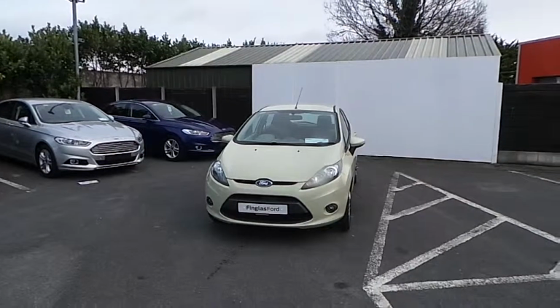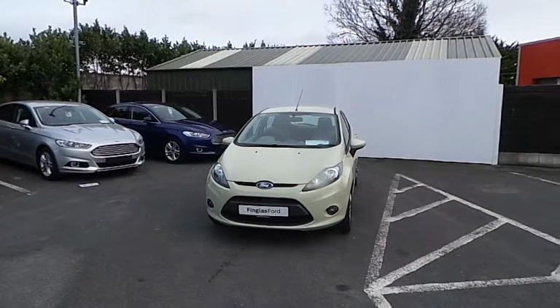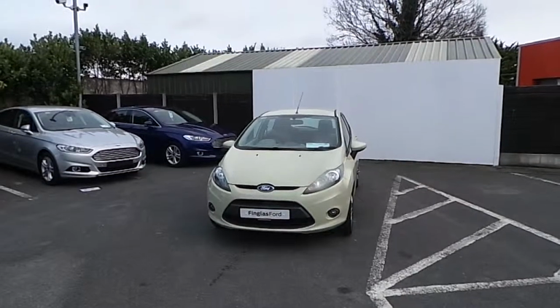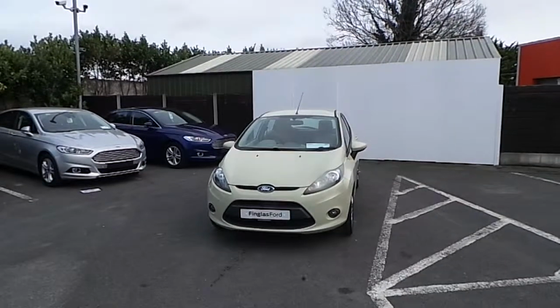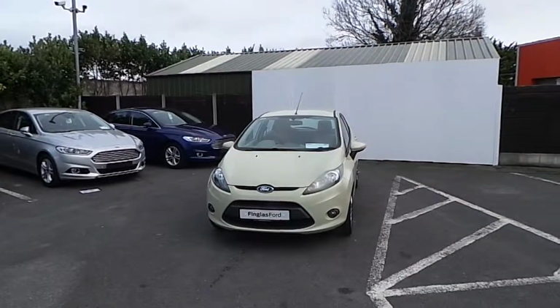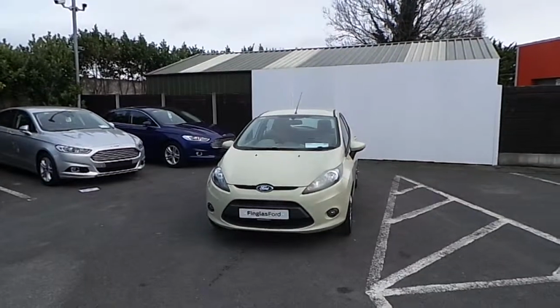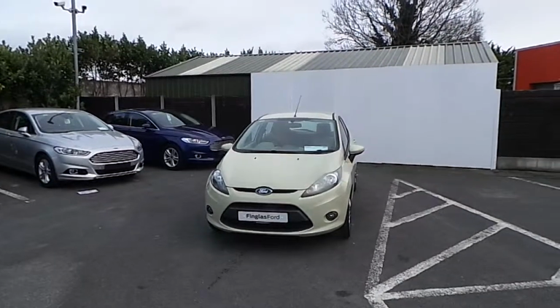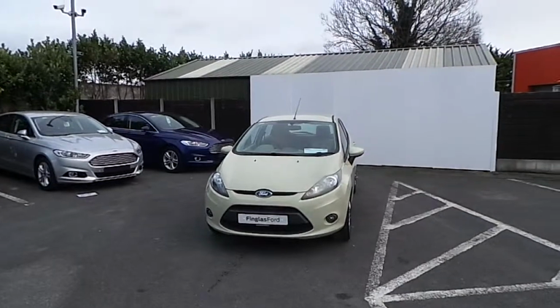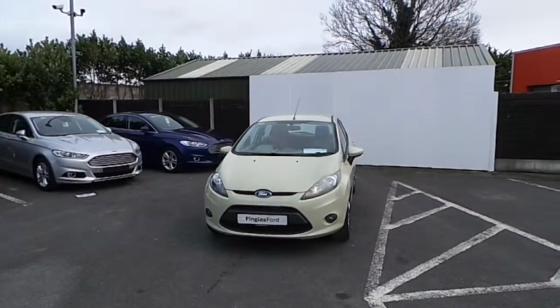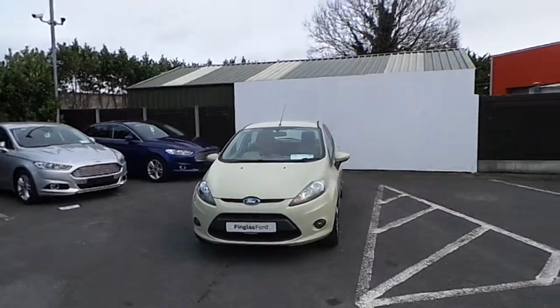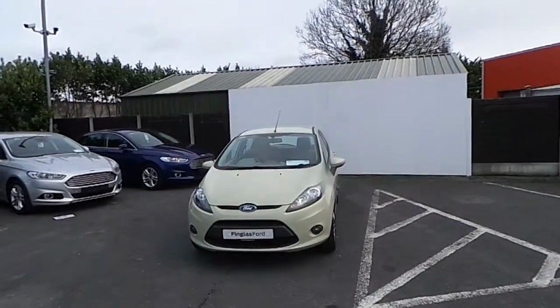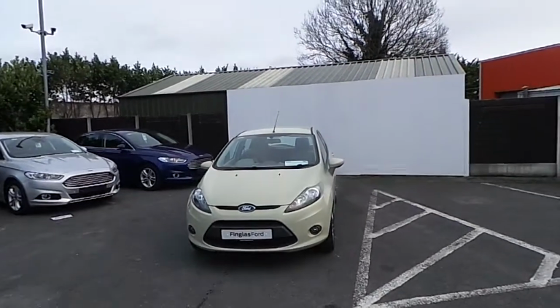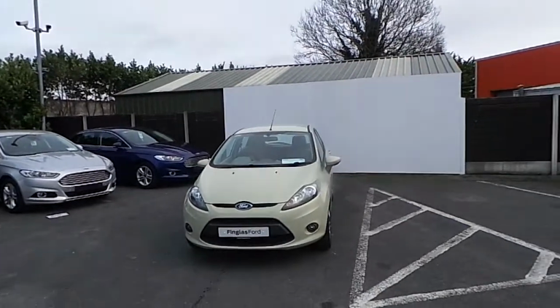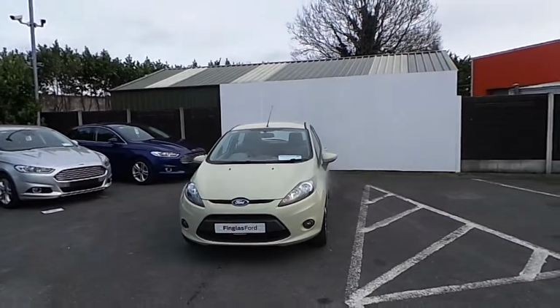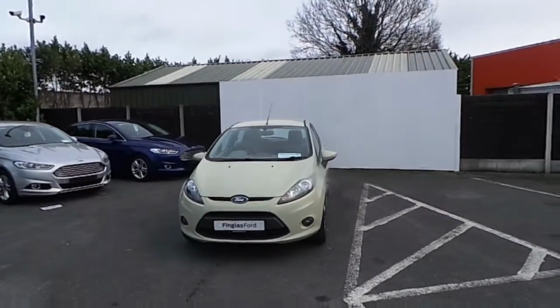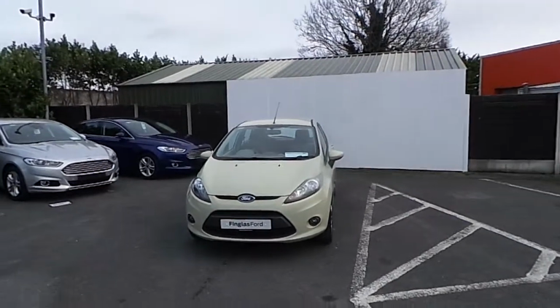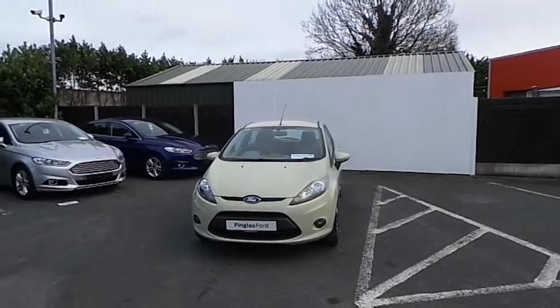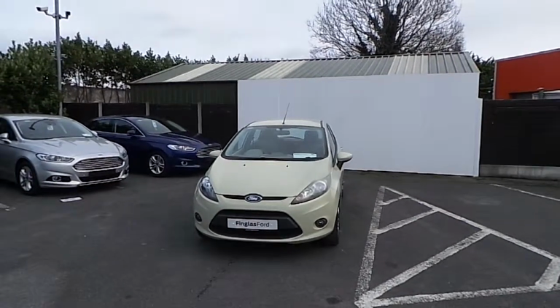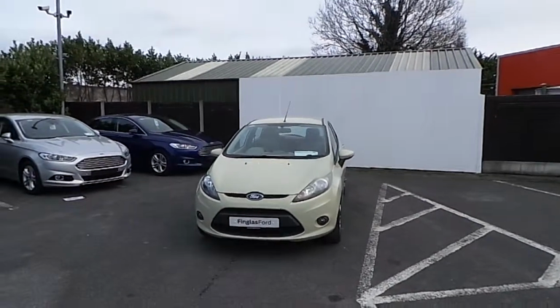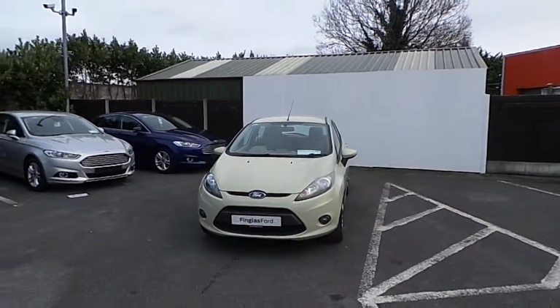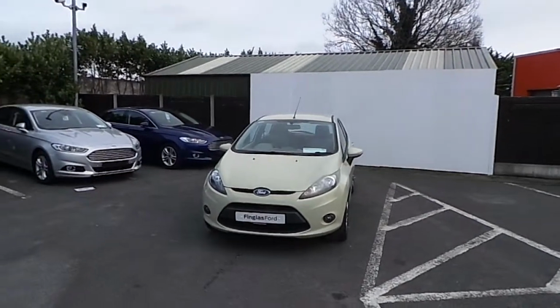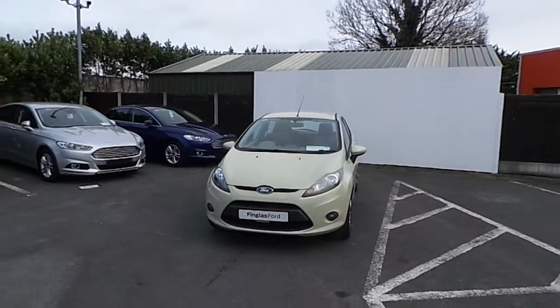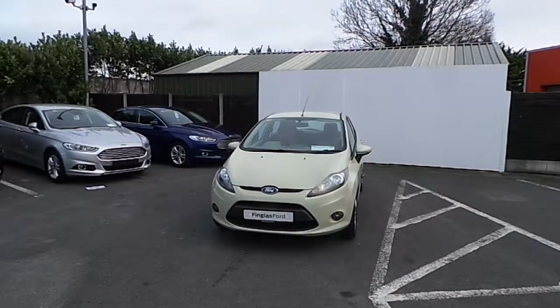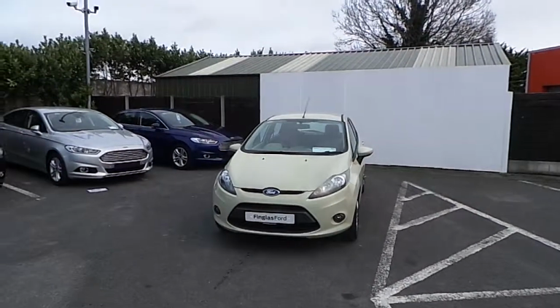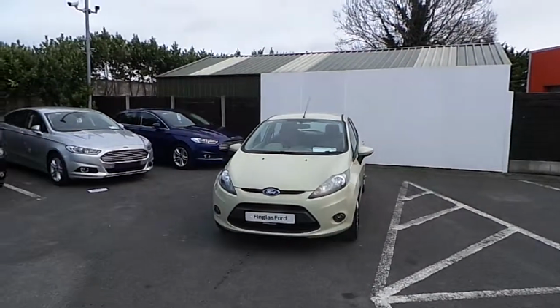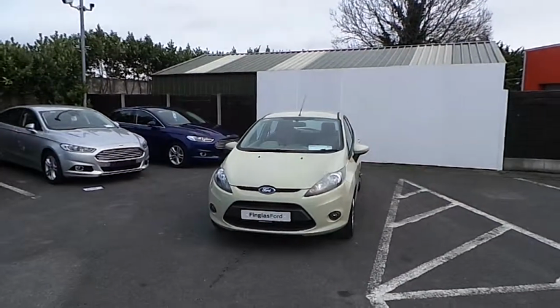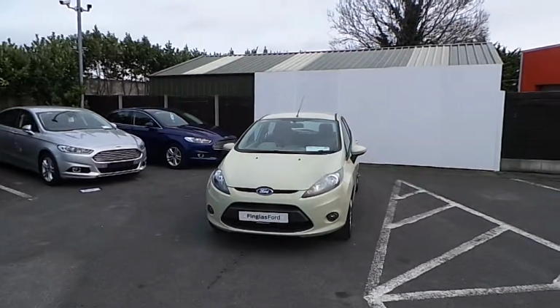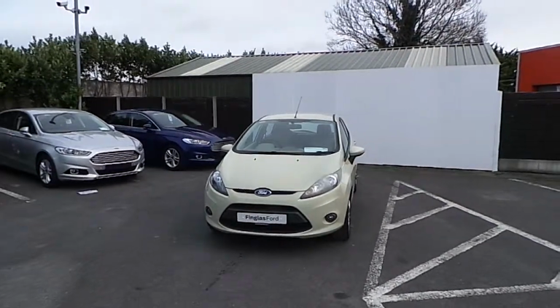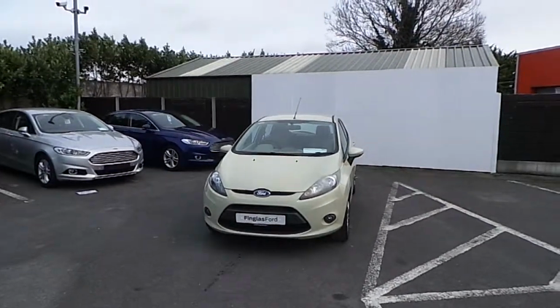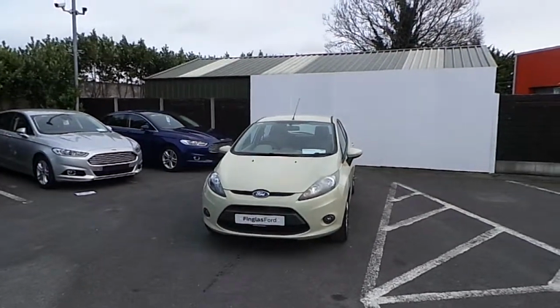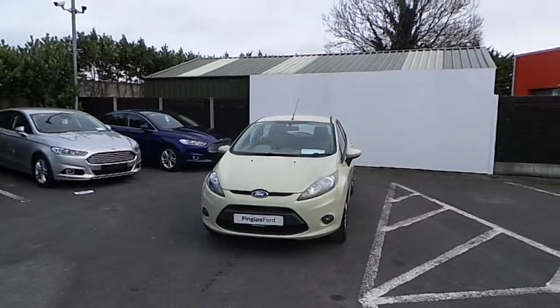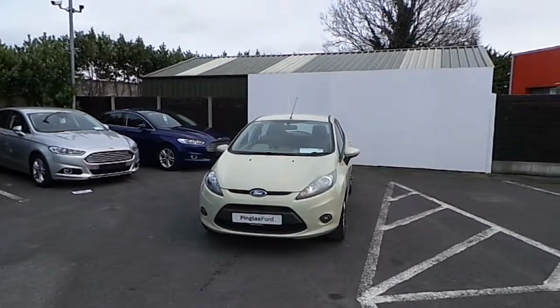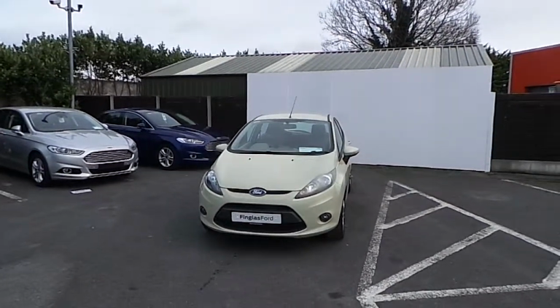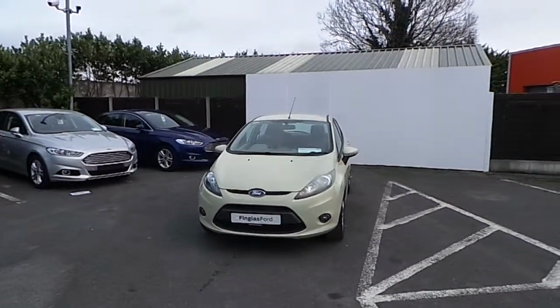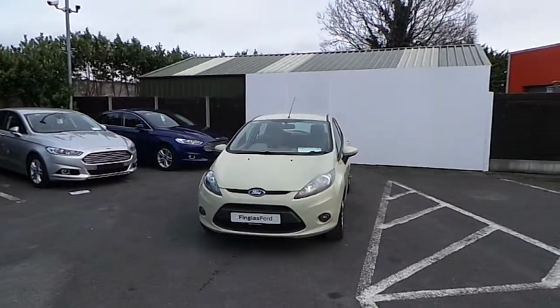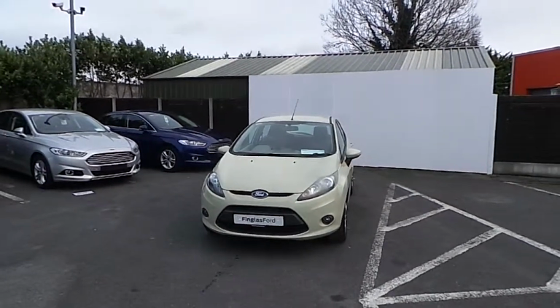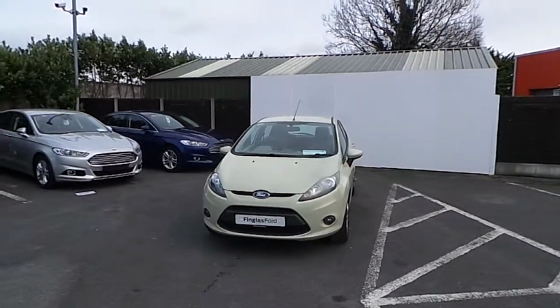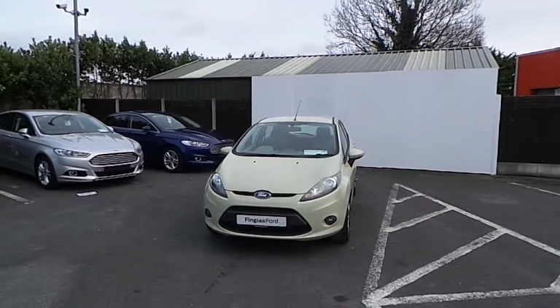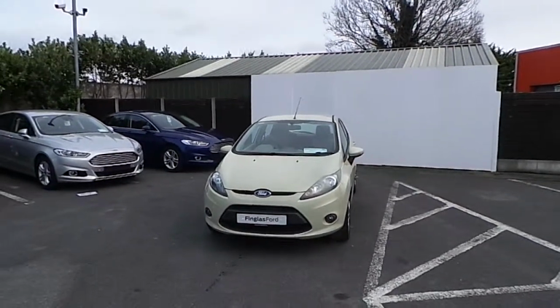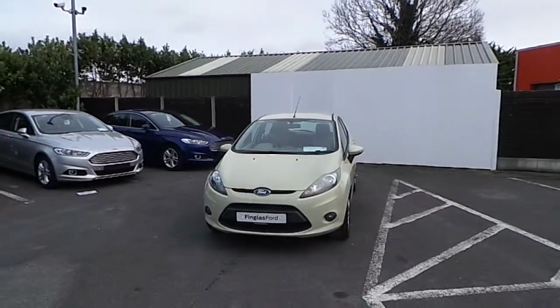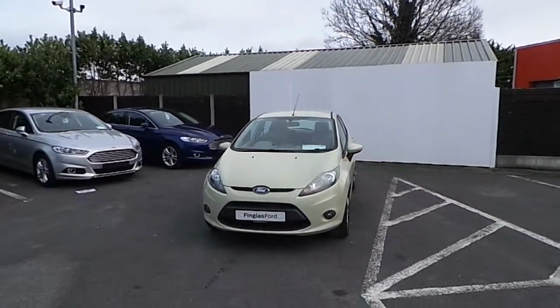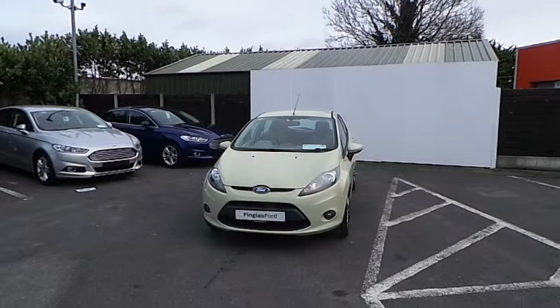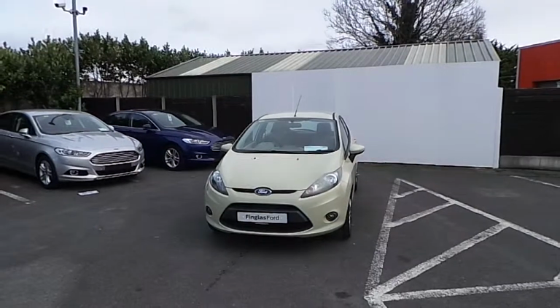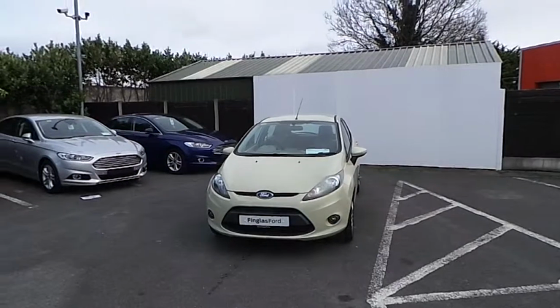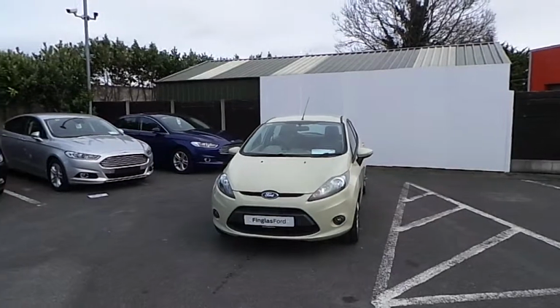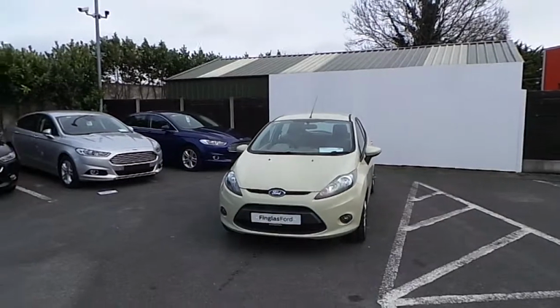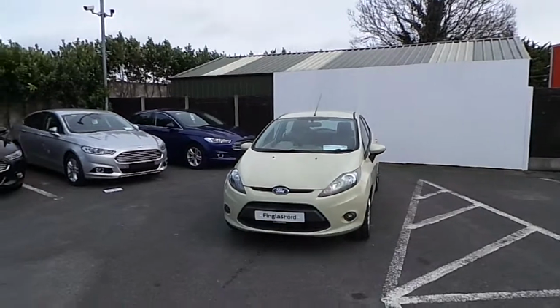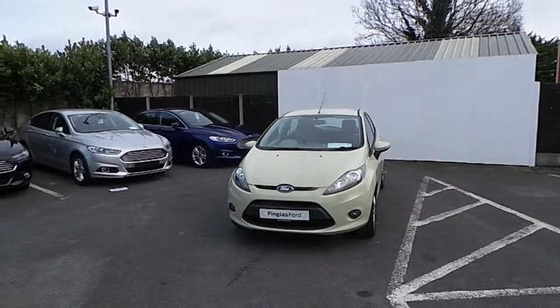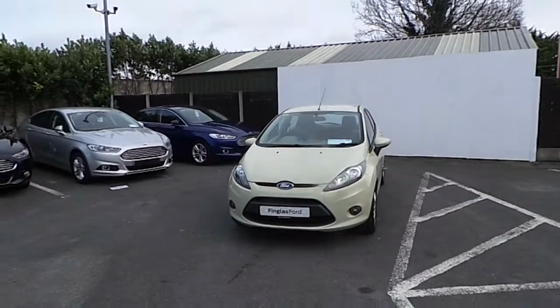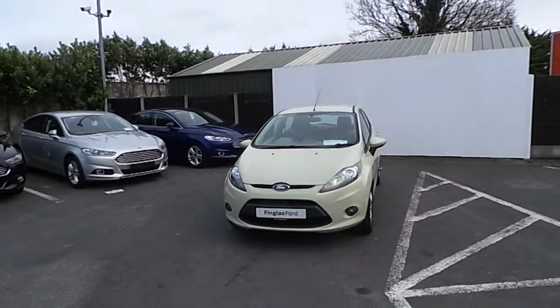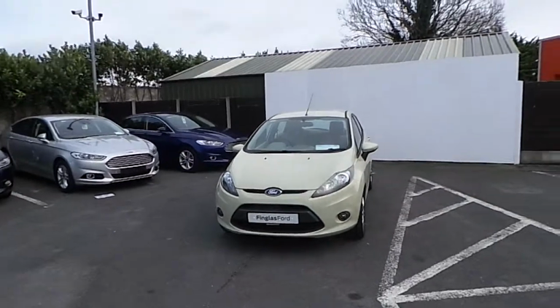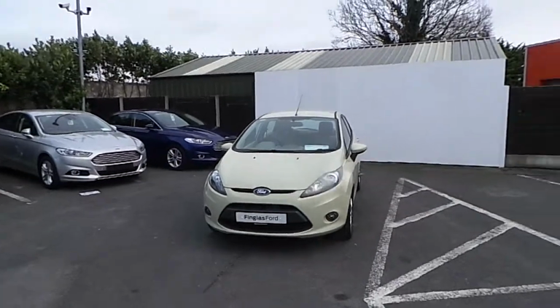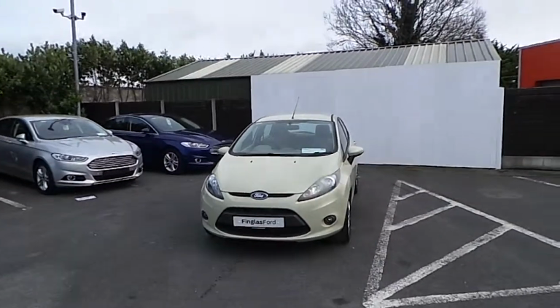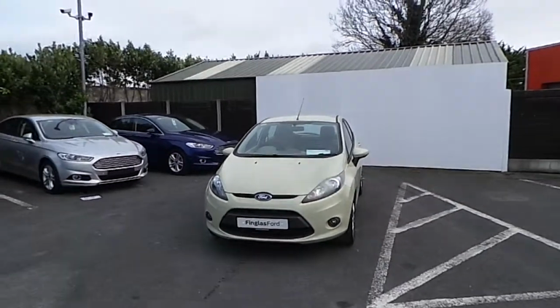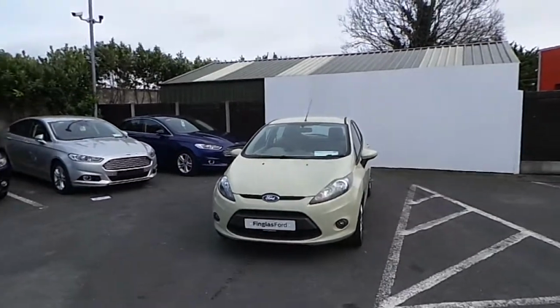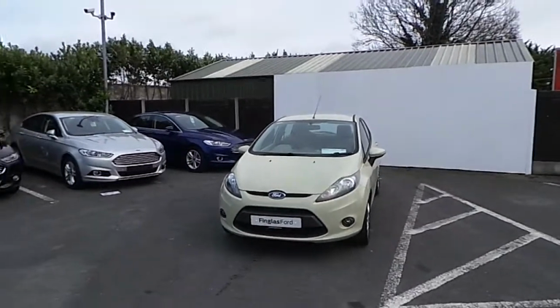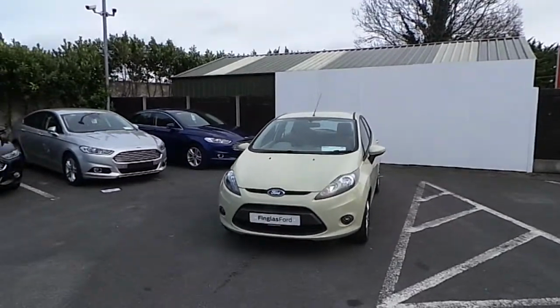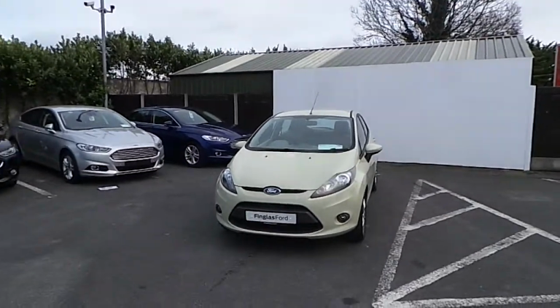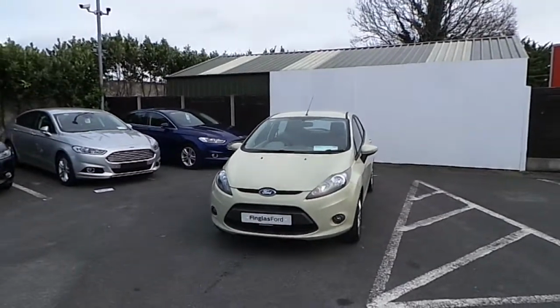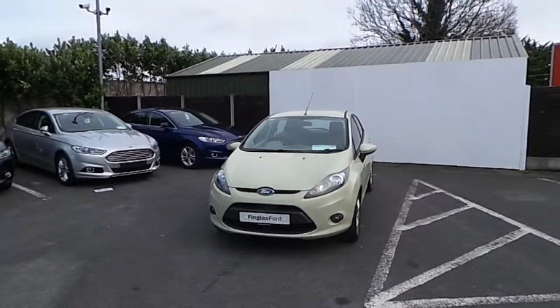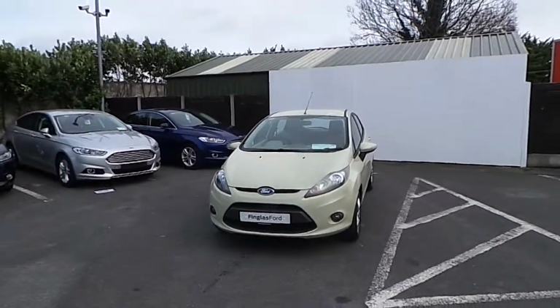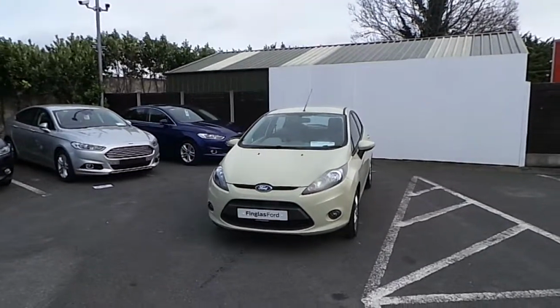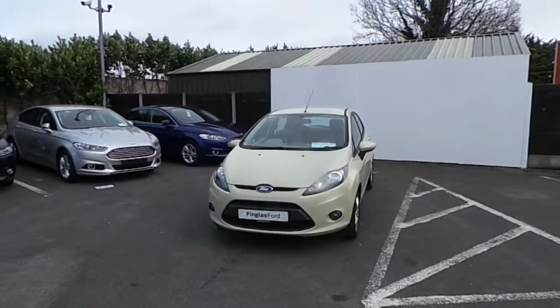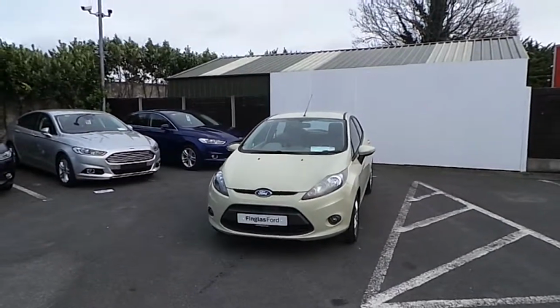Hello and welcome to Finglas Ford. Today we are viewing the 2009 Ford Fiesta, petrol.